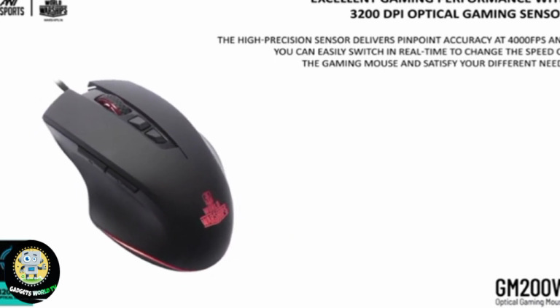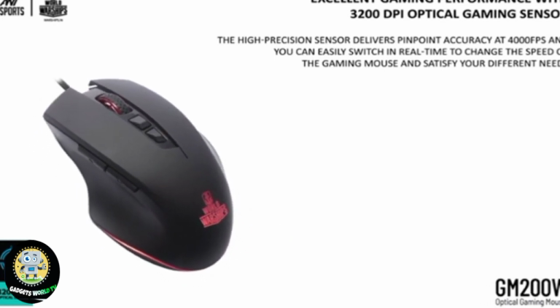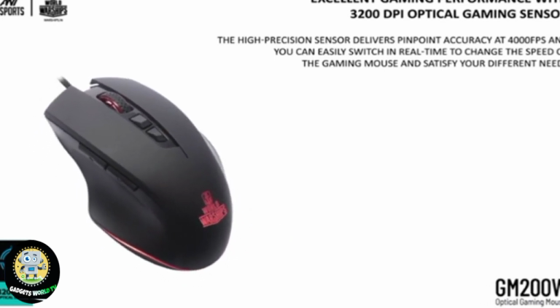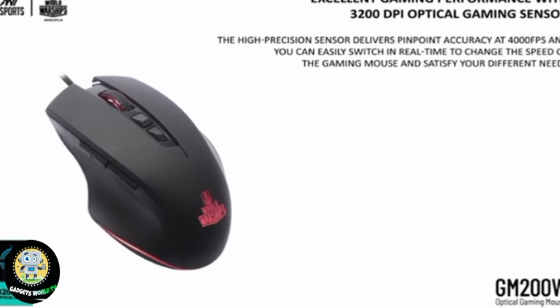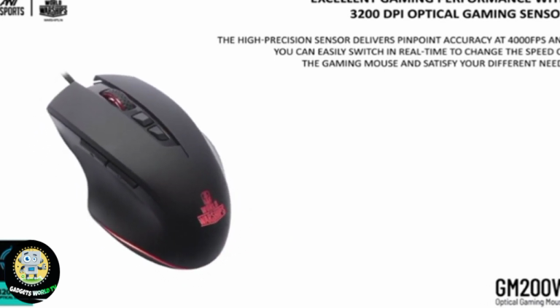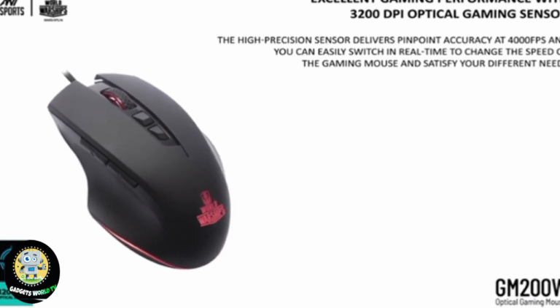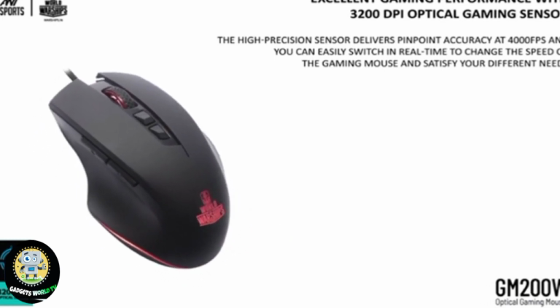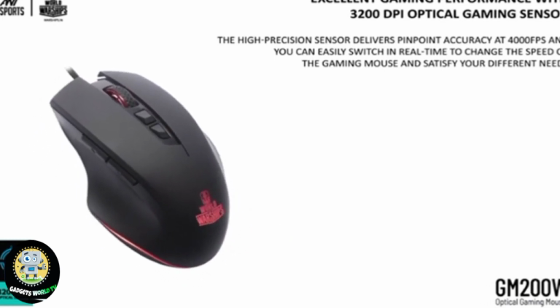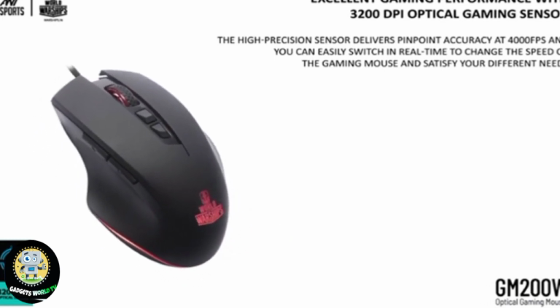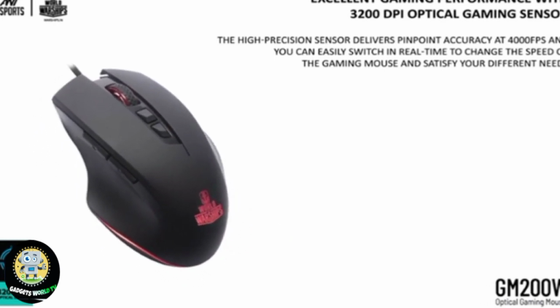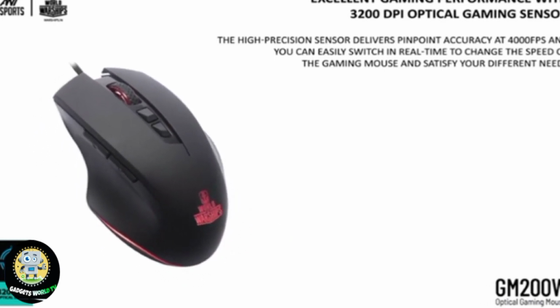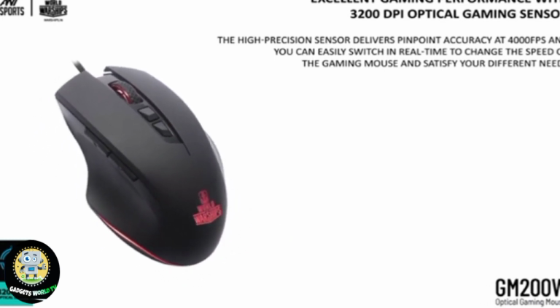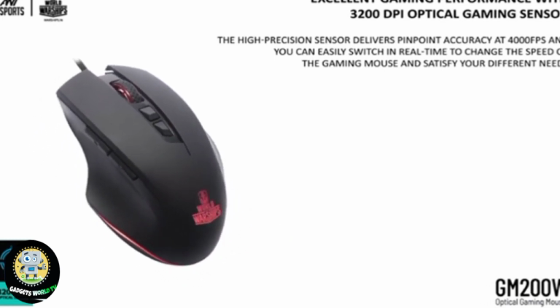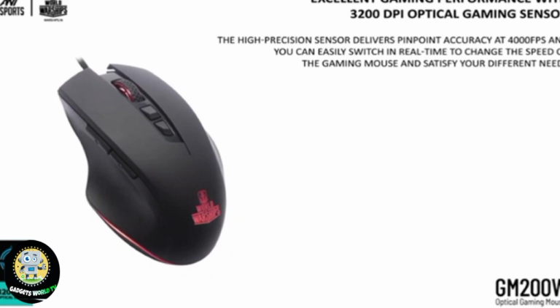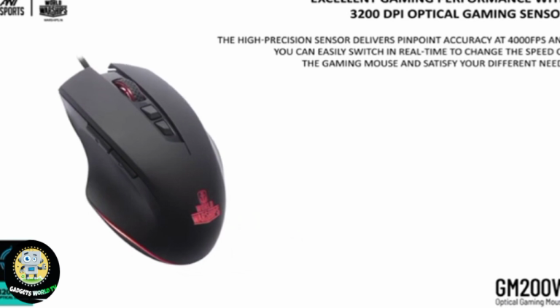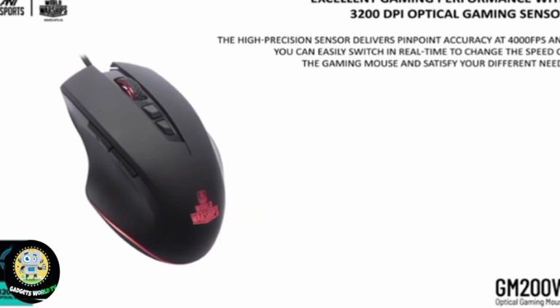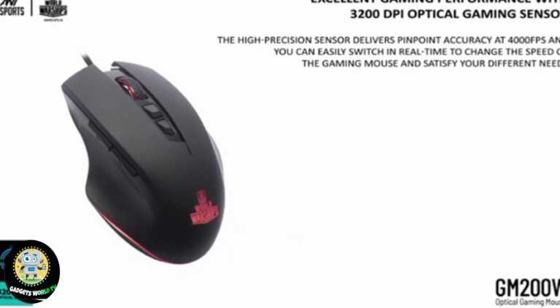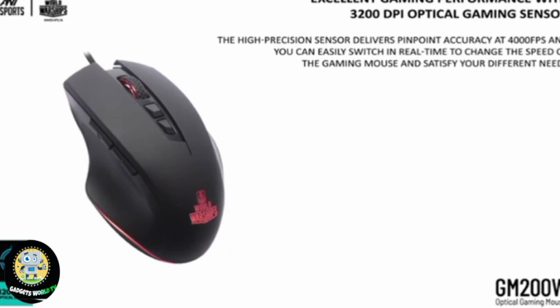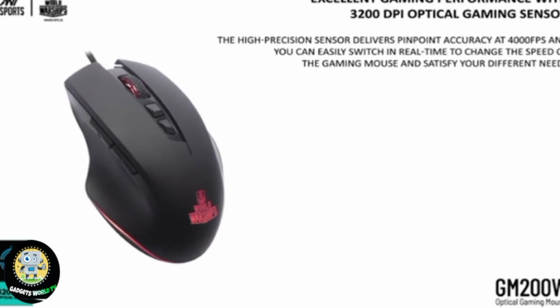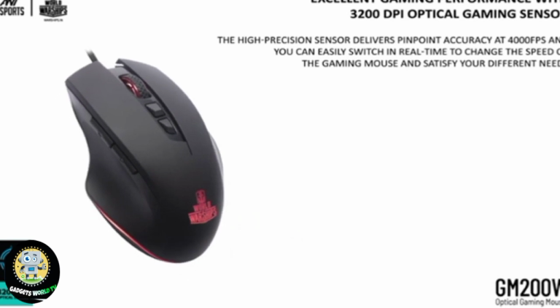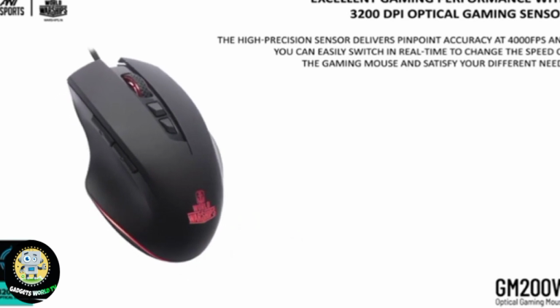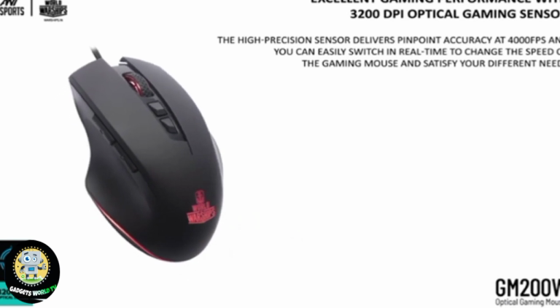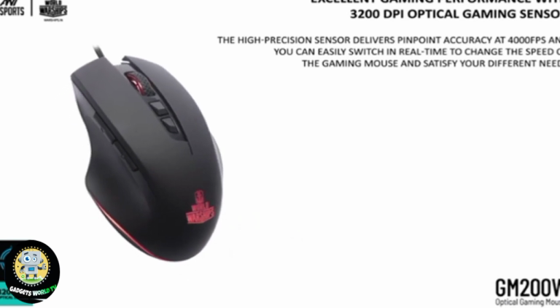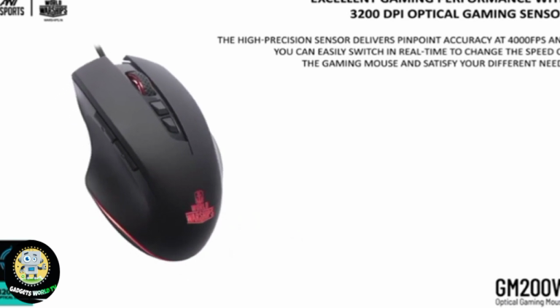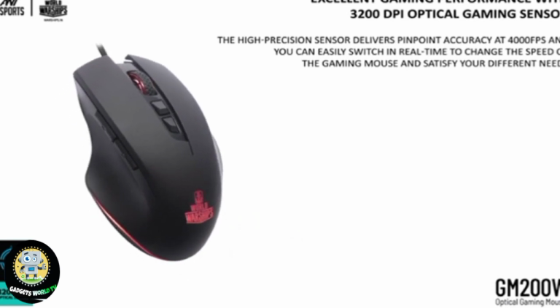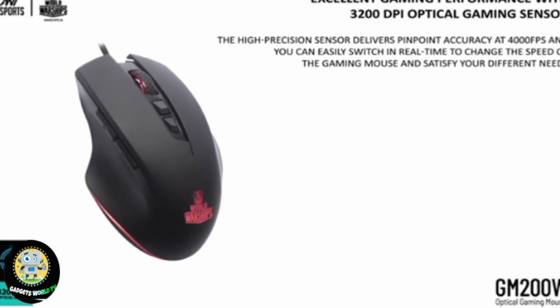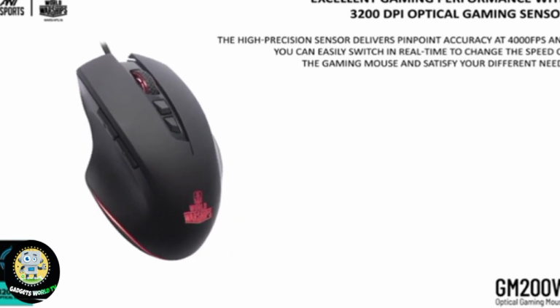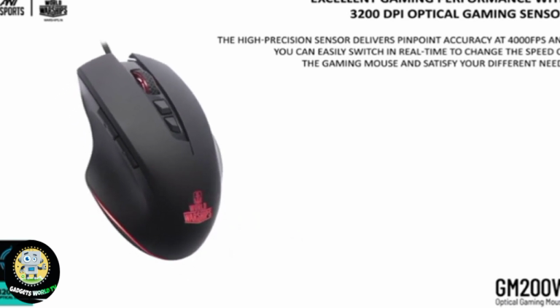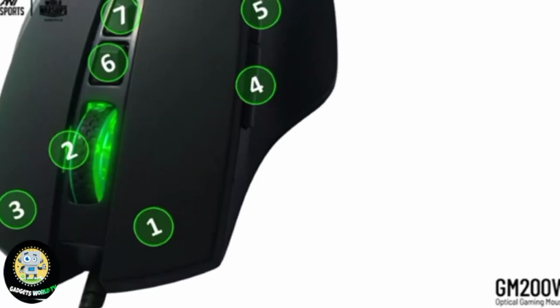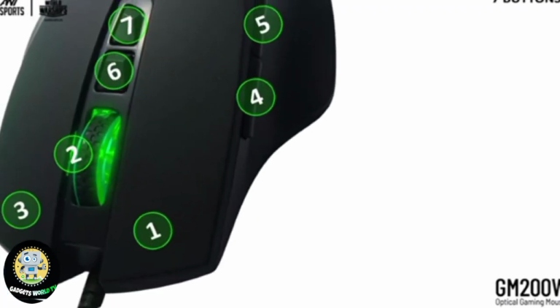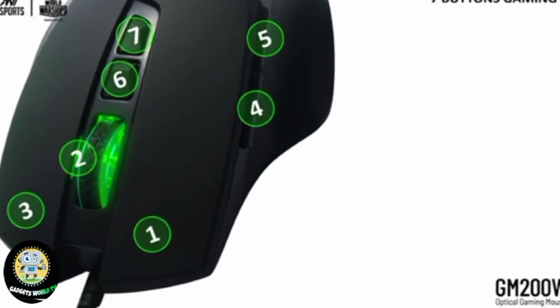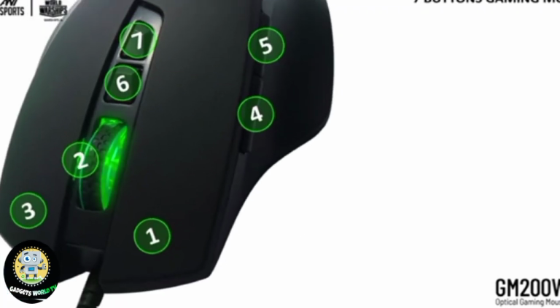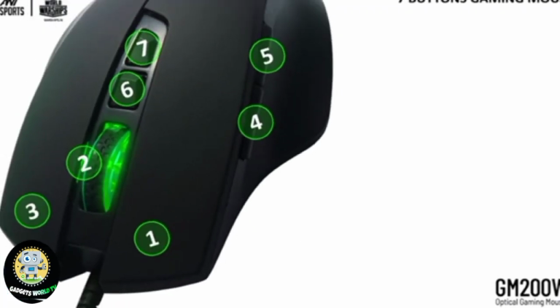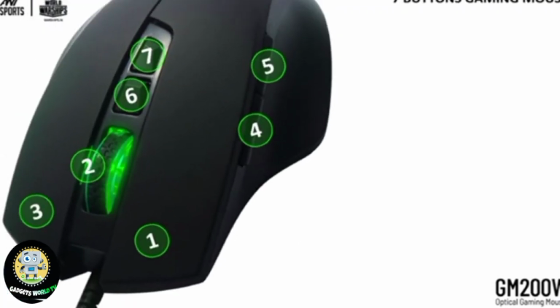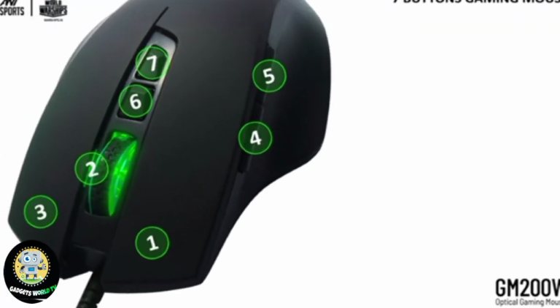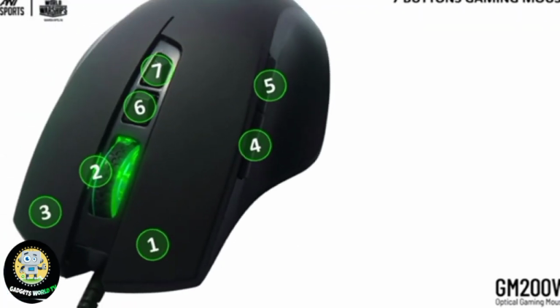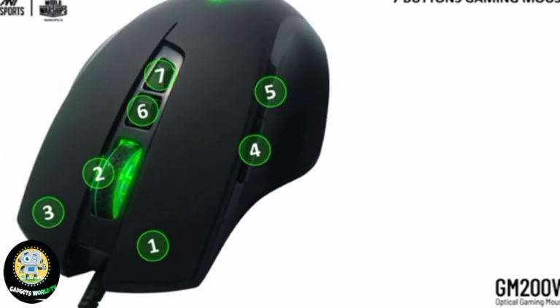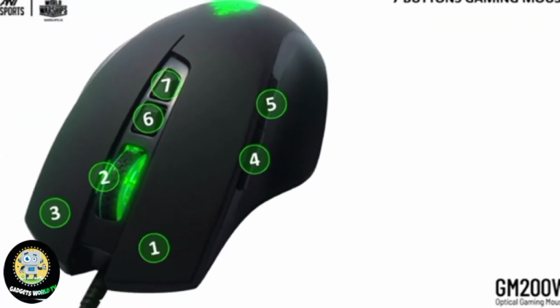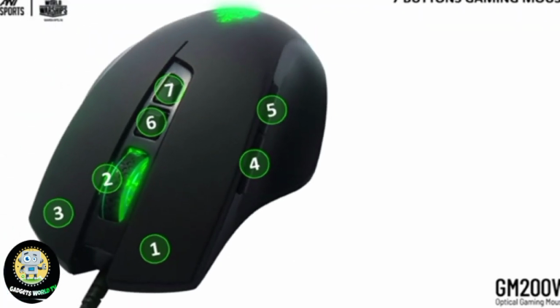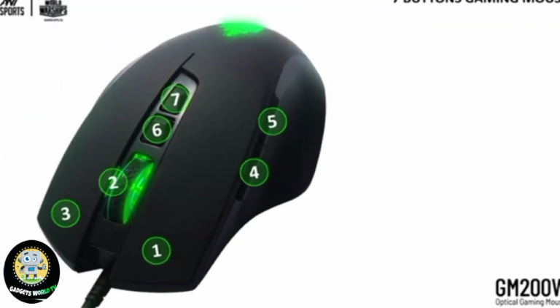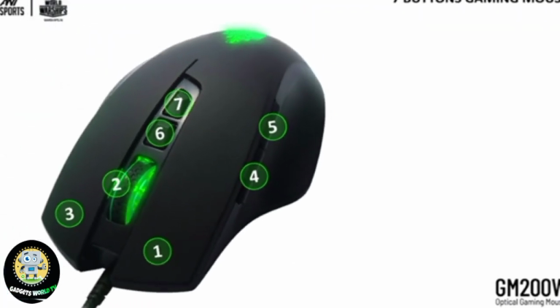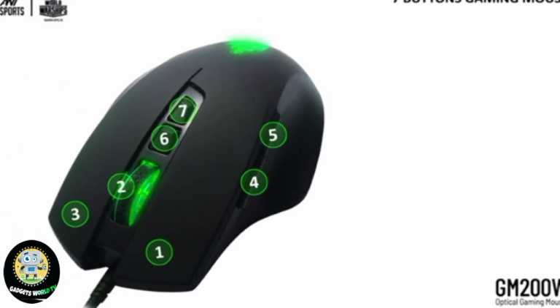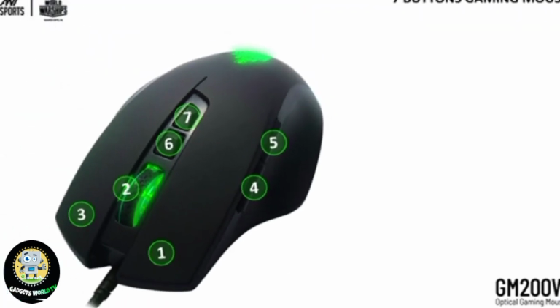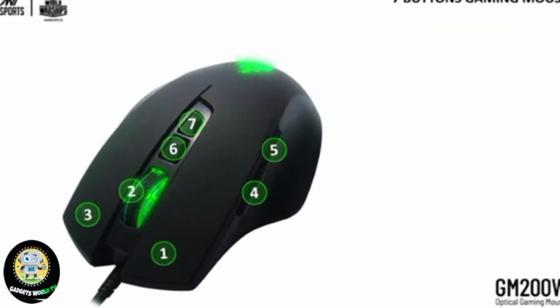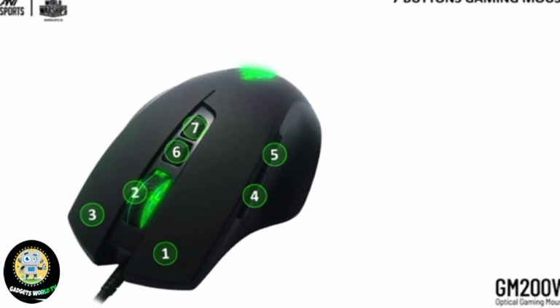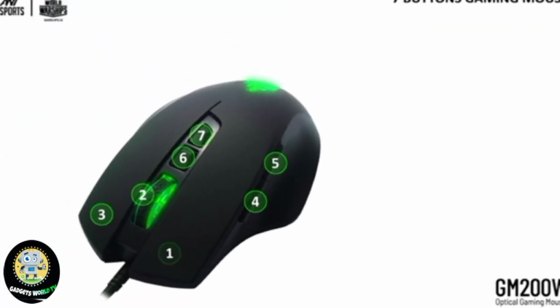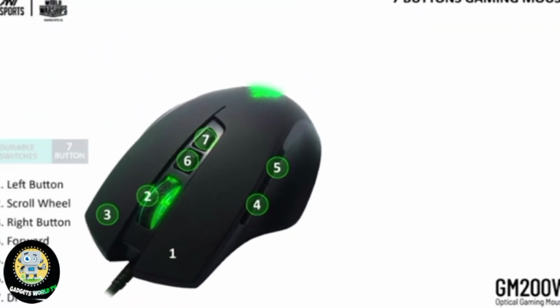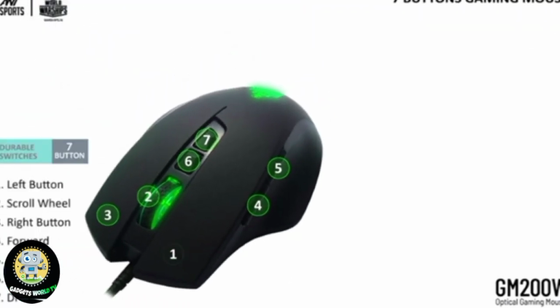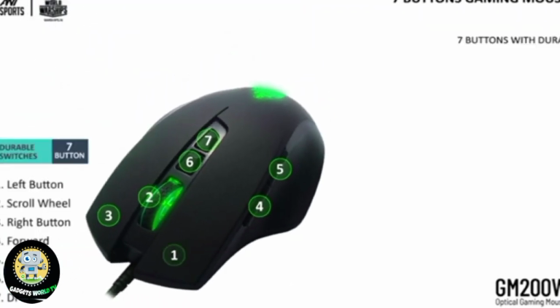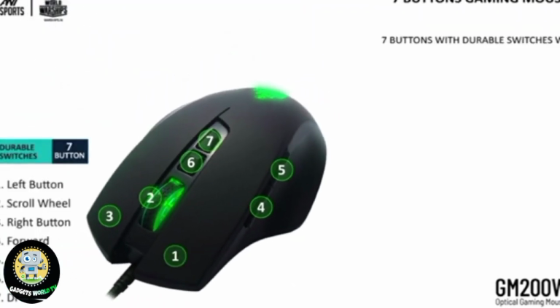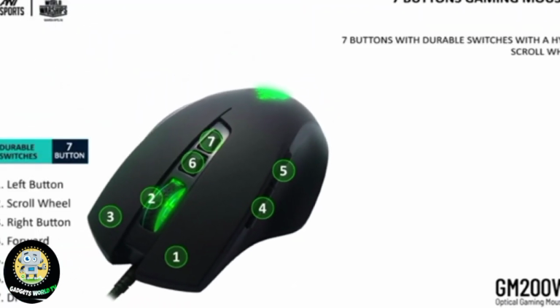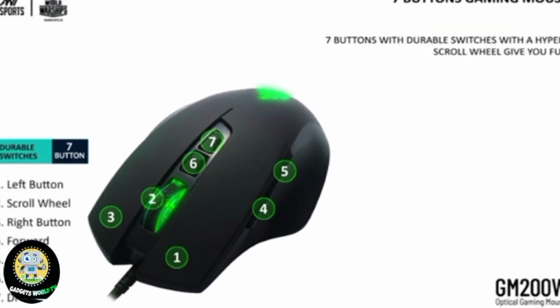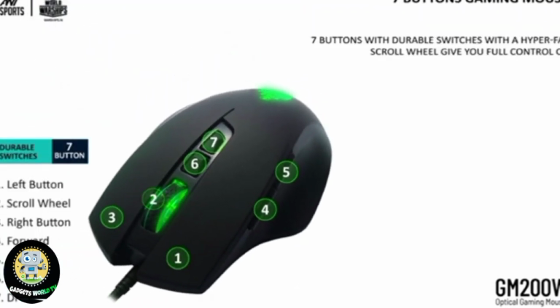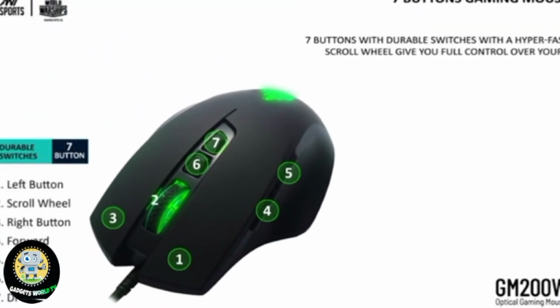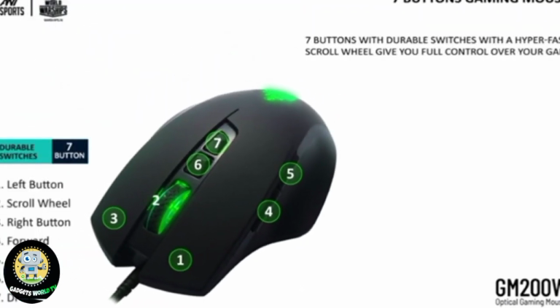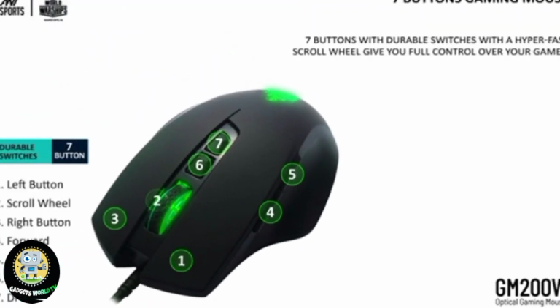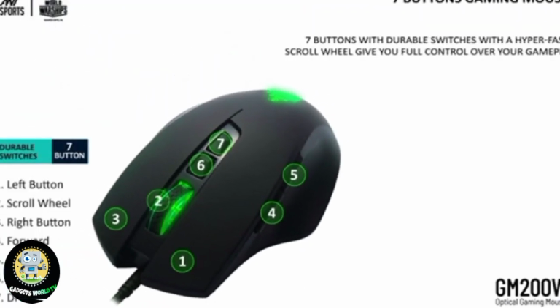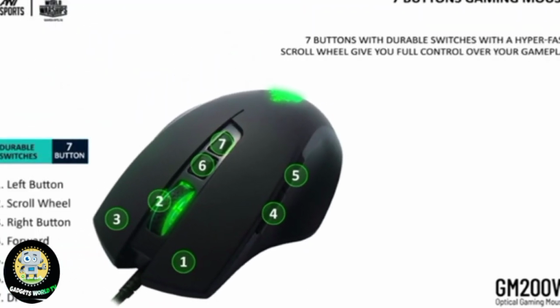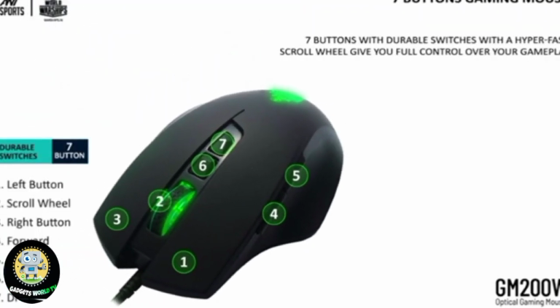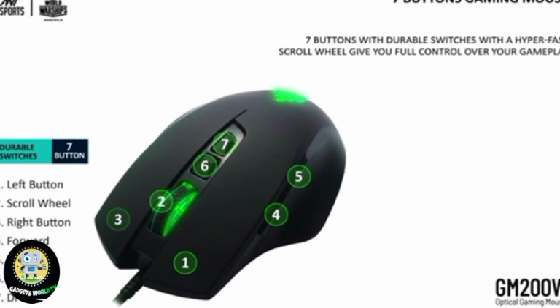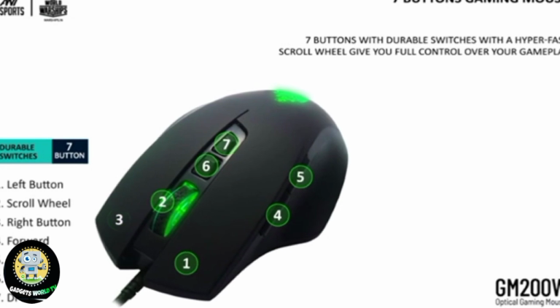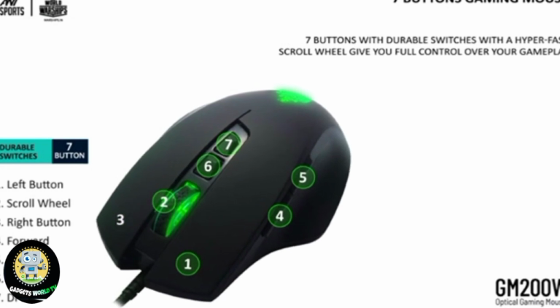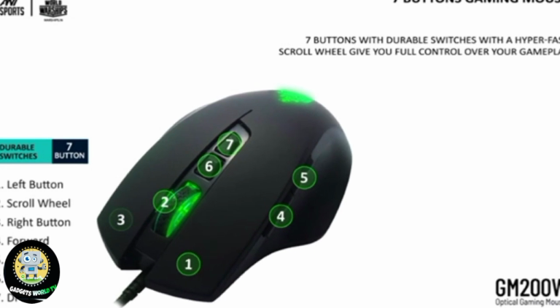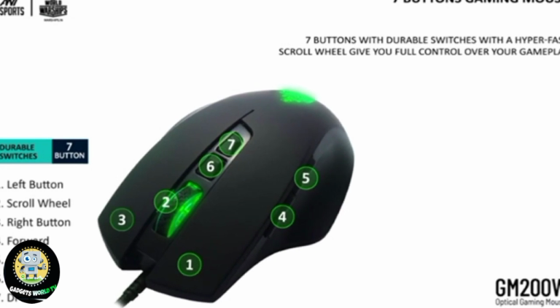7 Buttons Gaming Mouse. 7 buttons with durable switches and a hyper-fast scroll wheel give you full control over your gameplay.